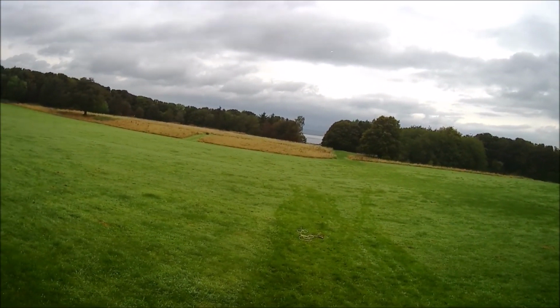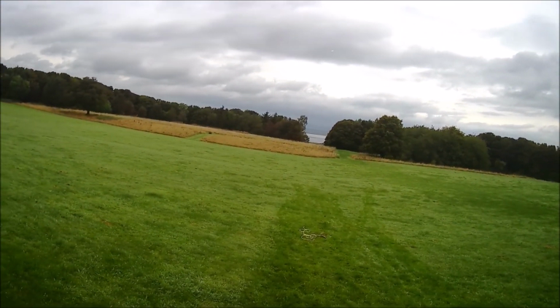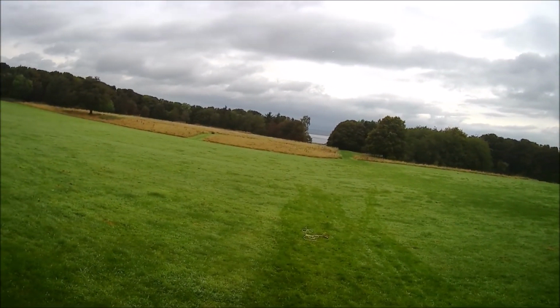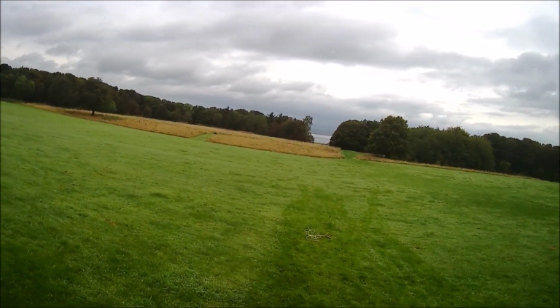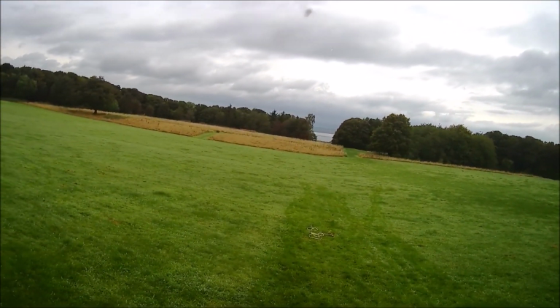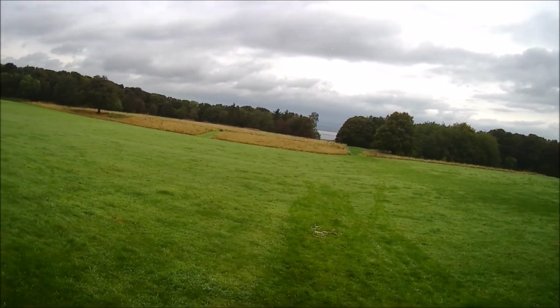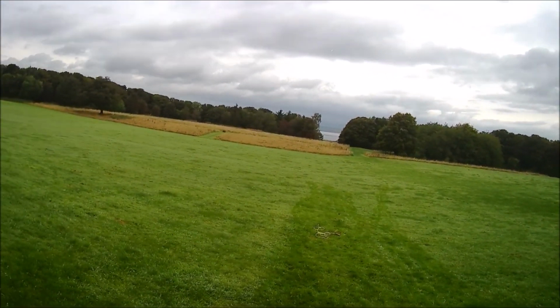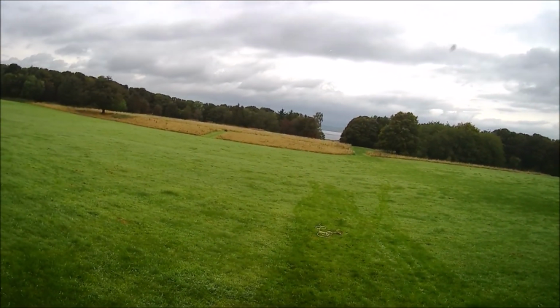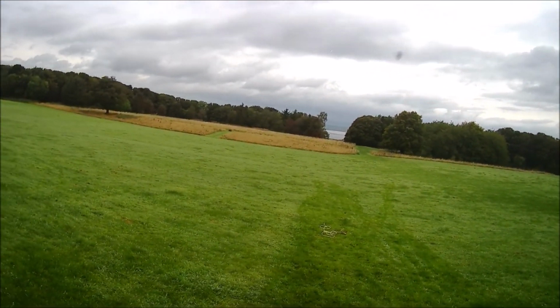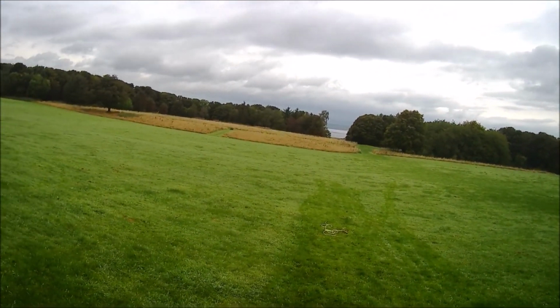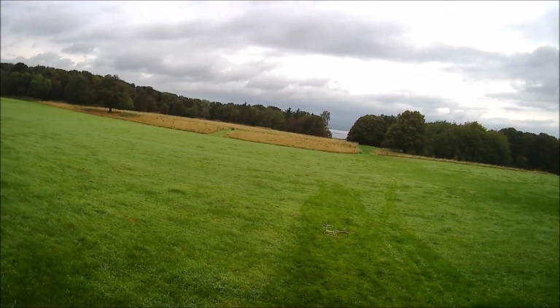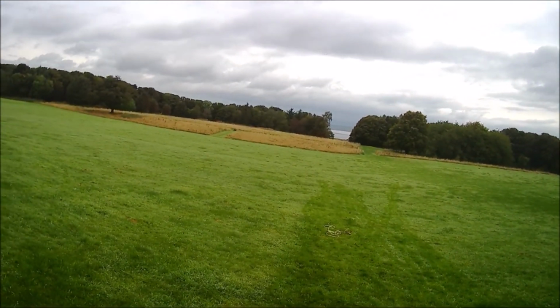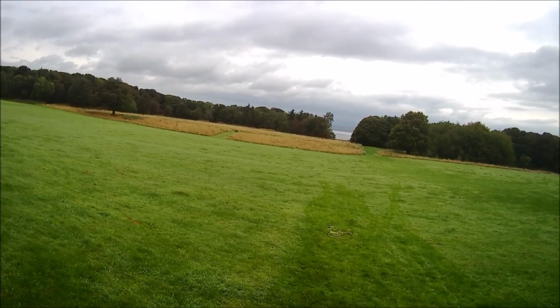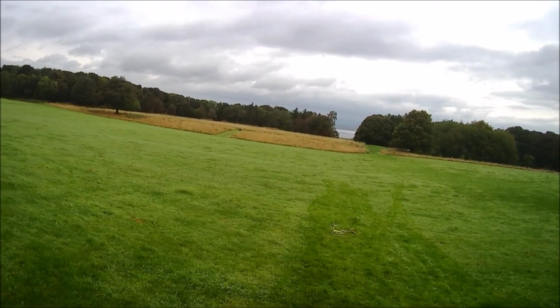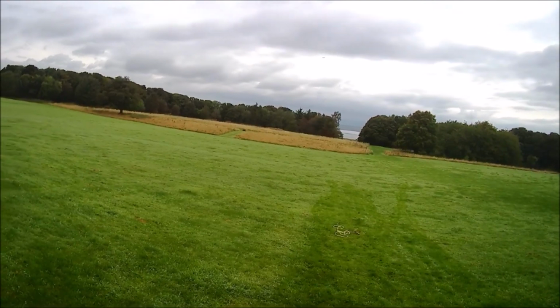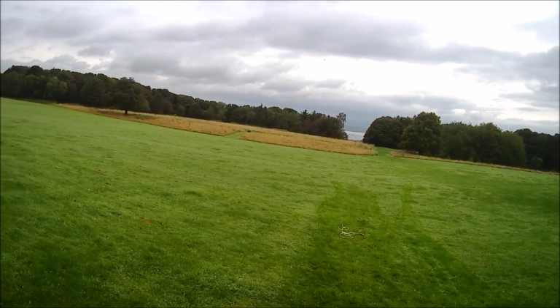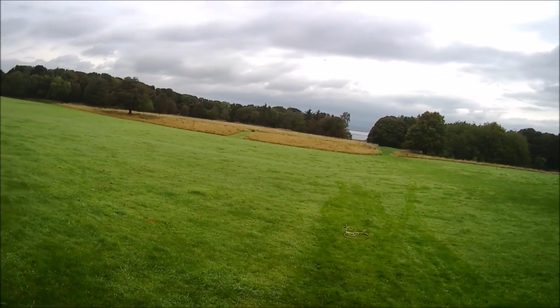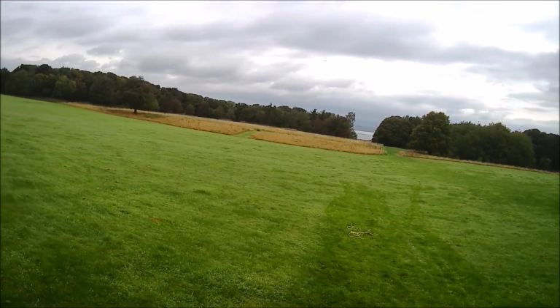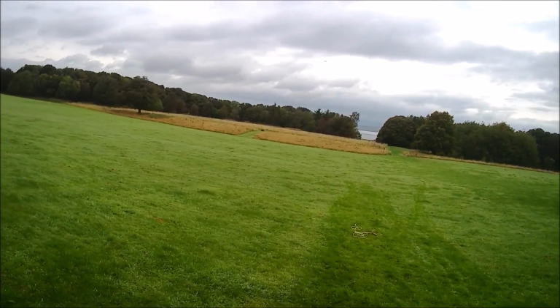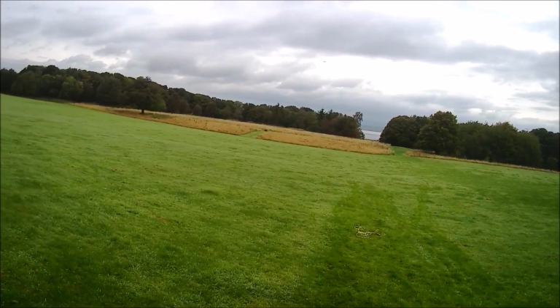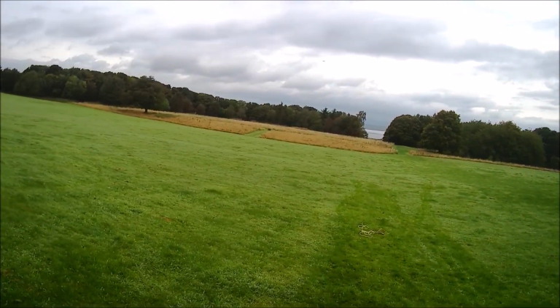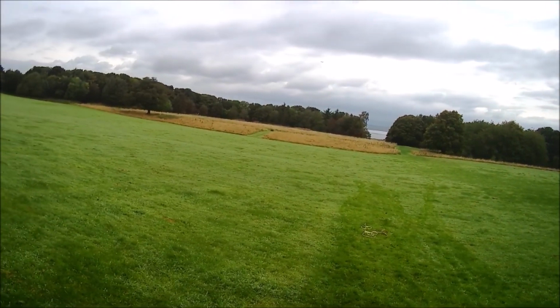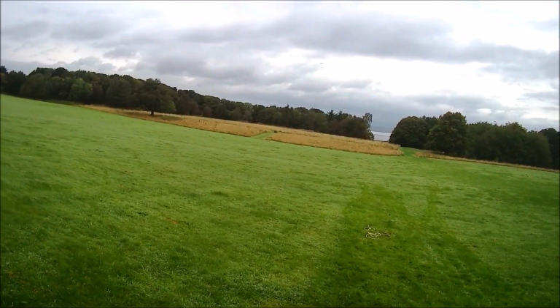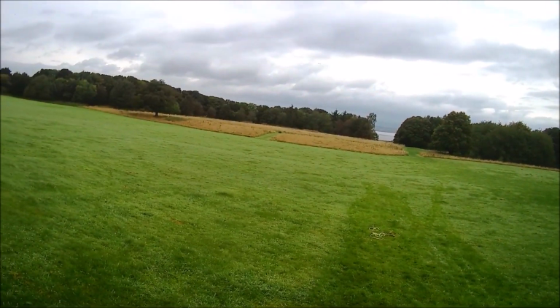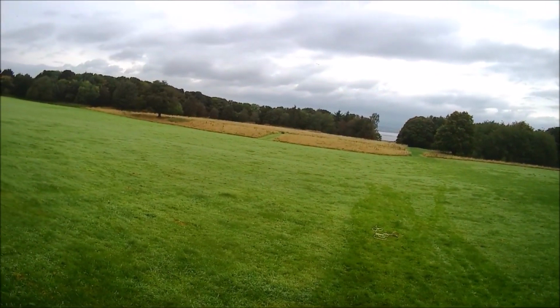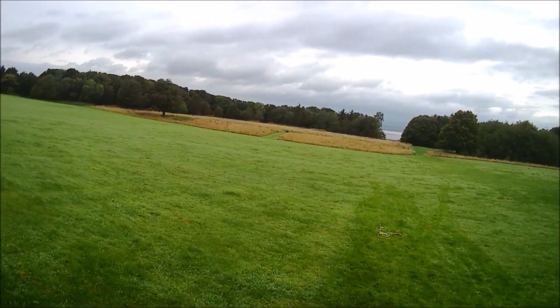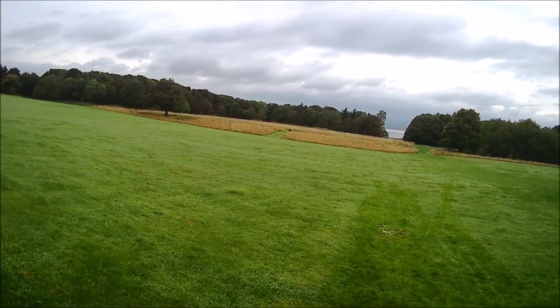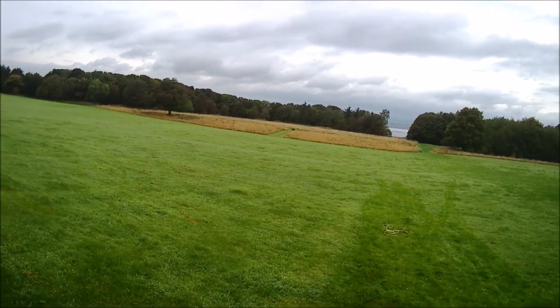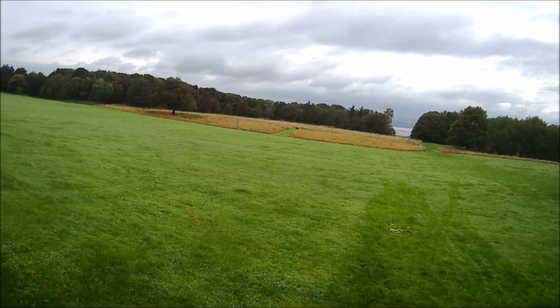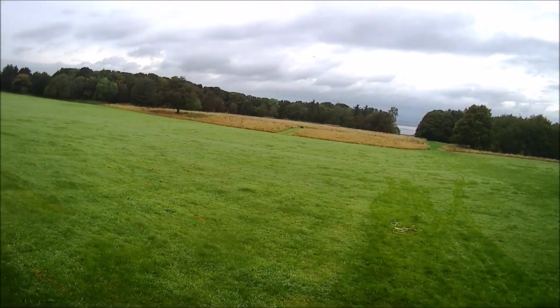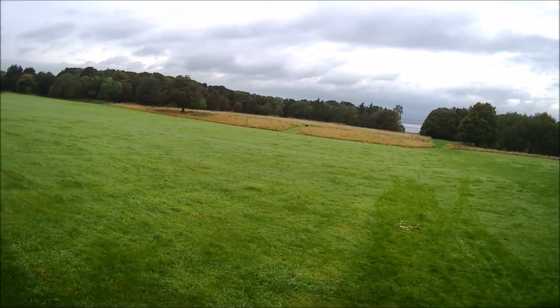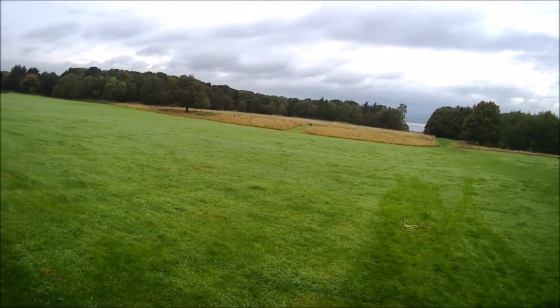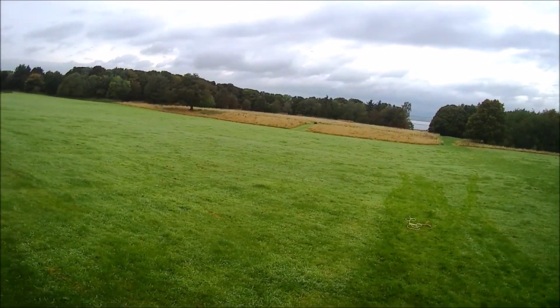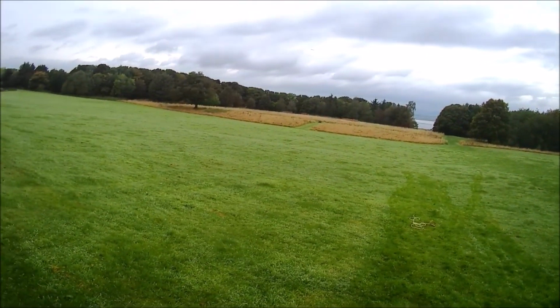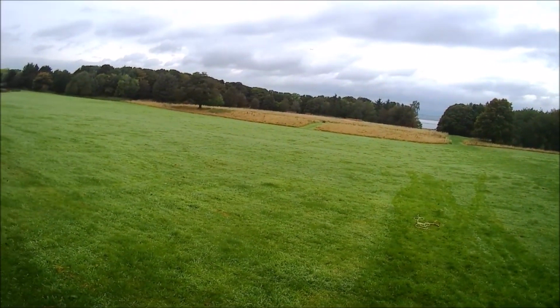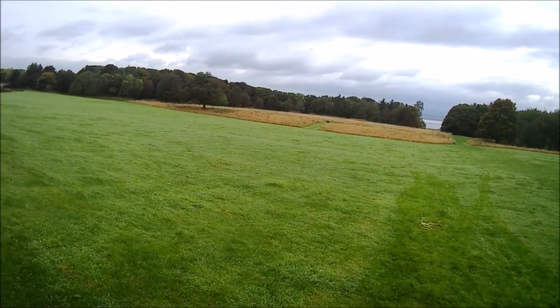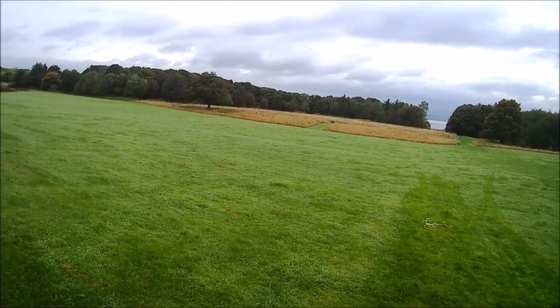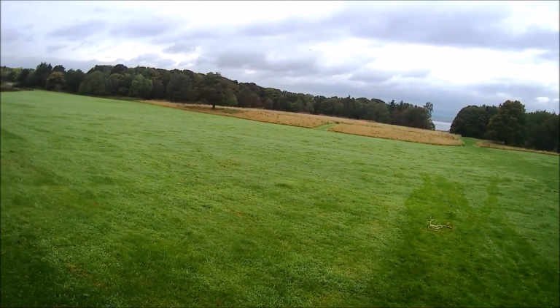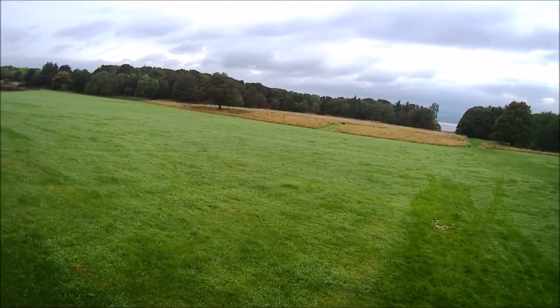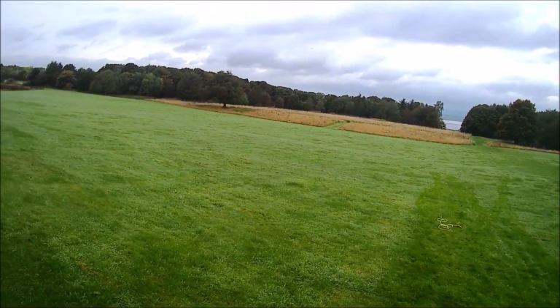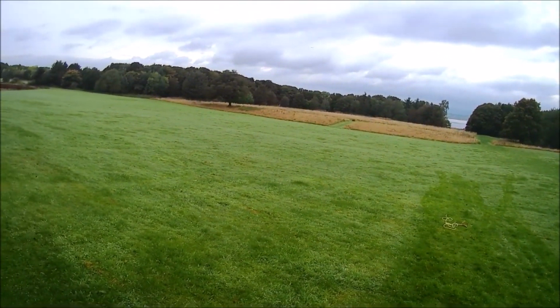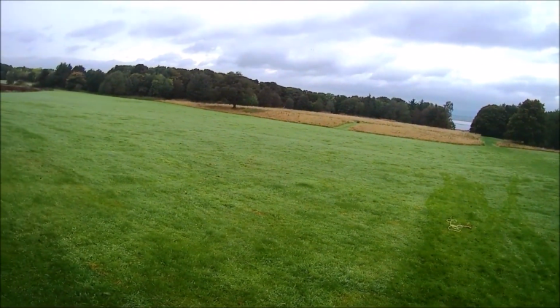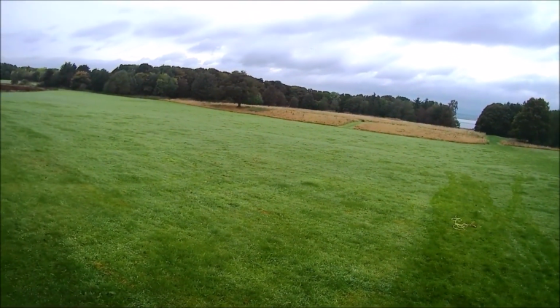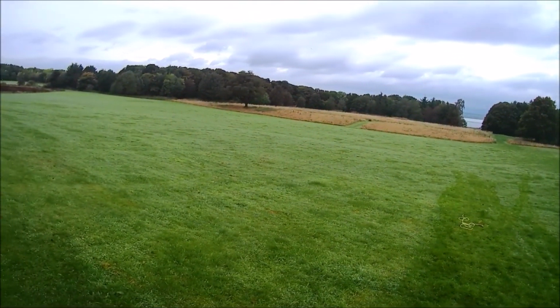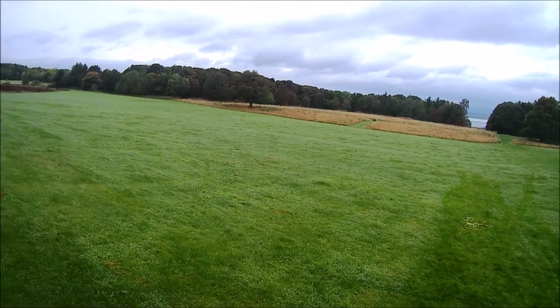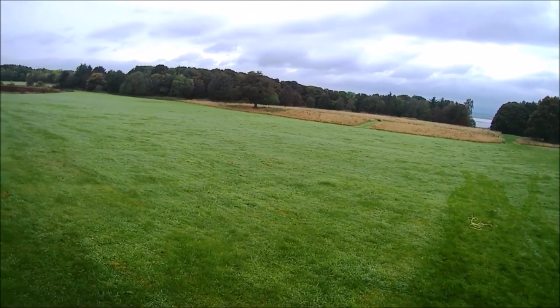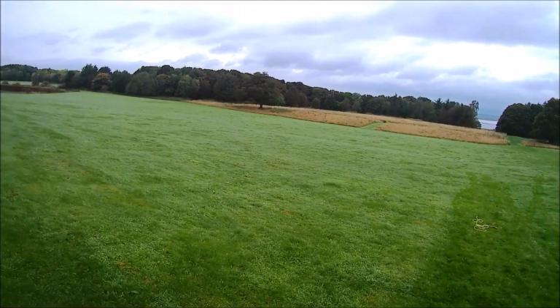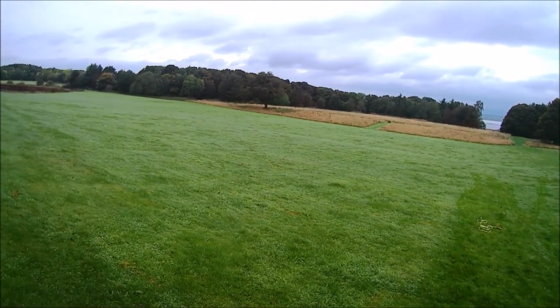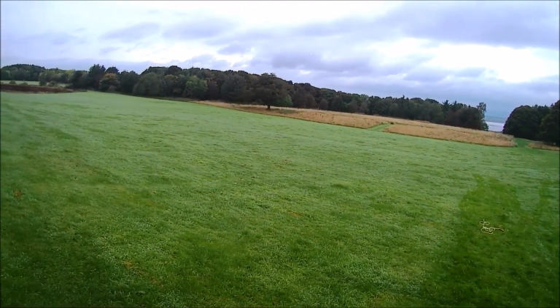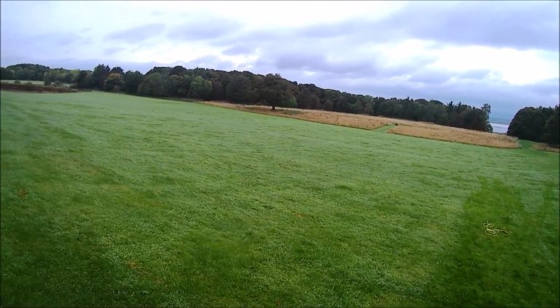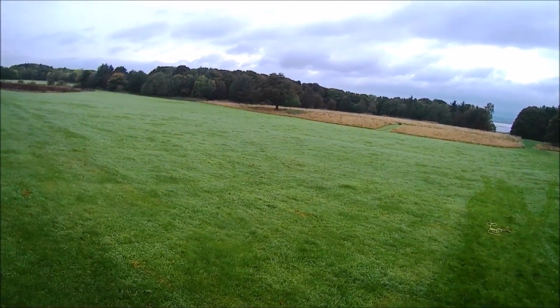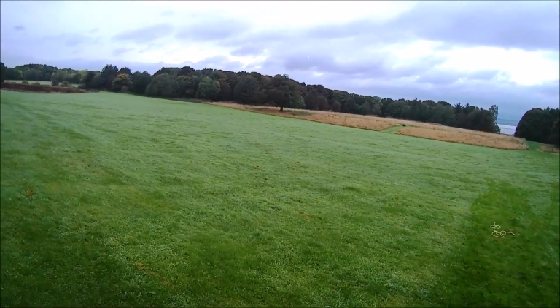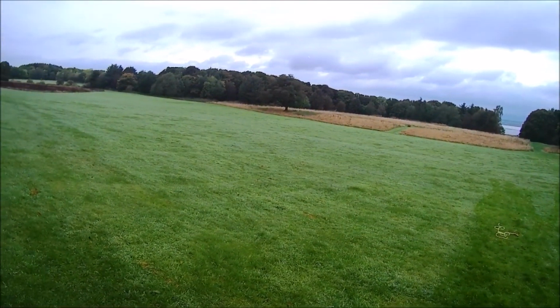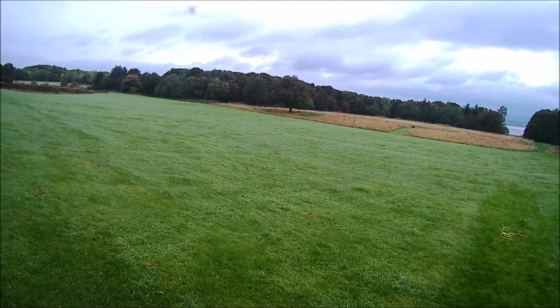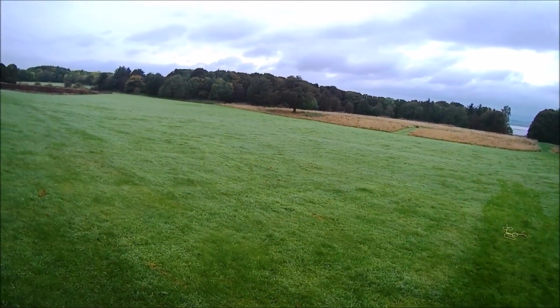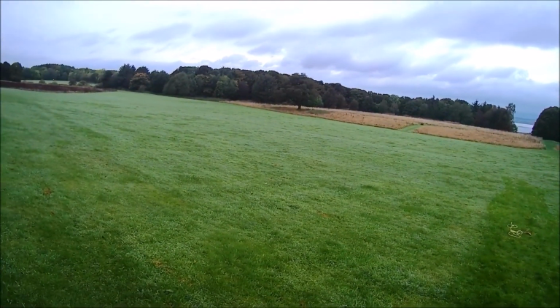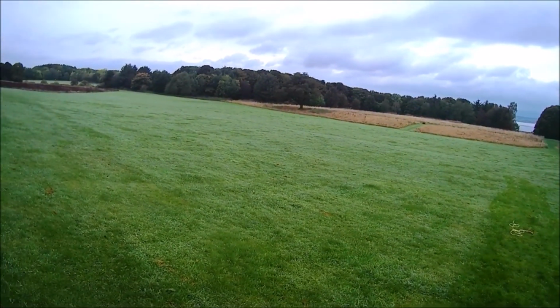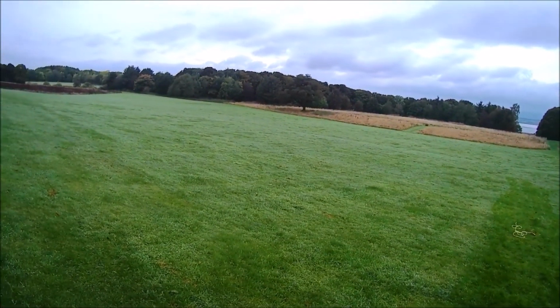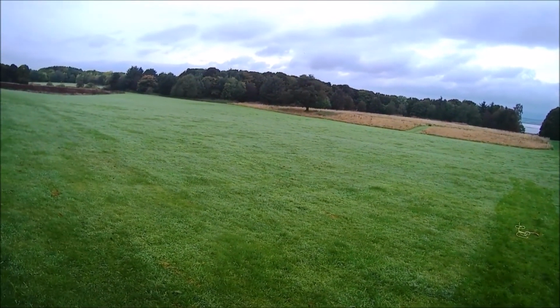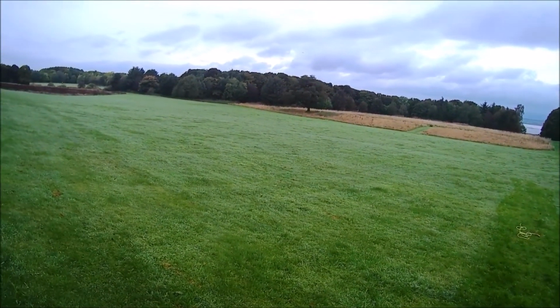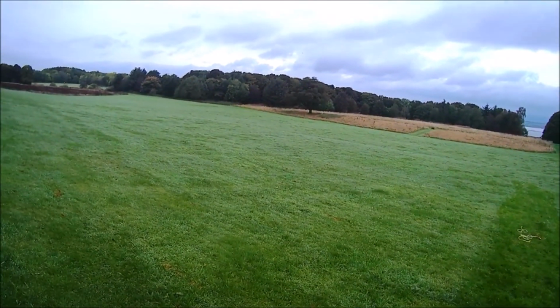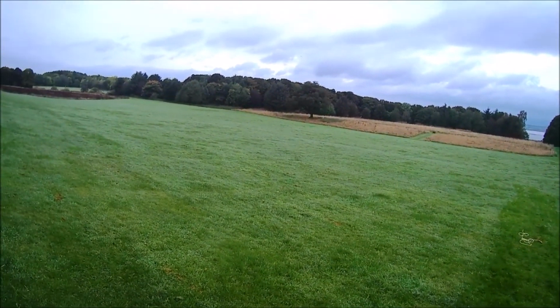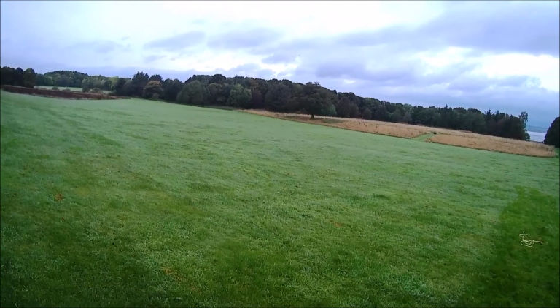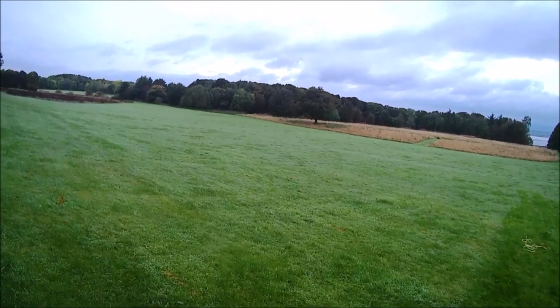Would you believe it — still nose heavy. Watch your trees.